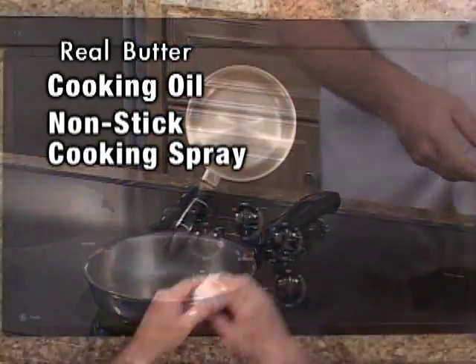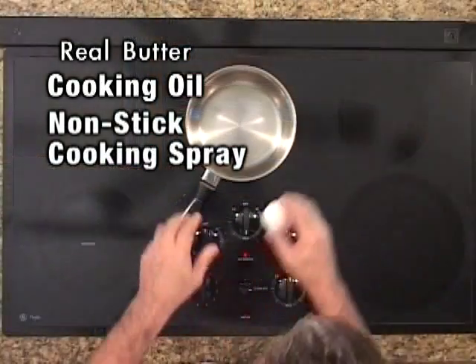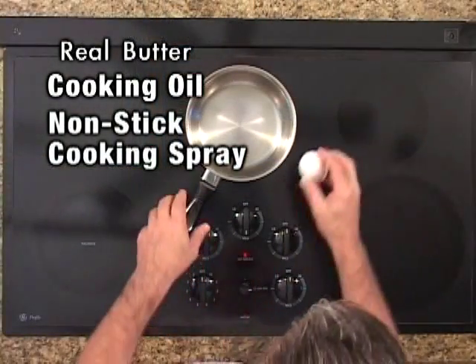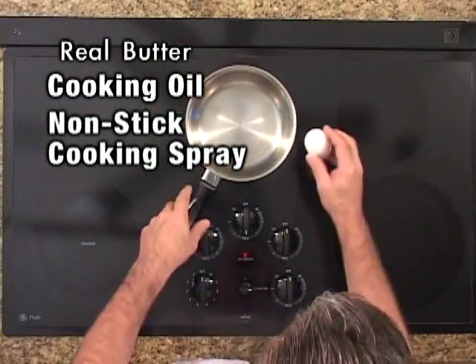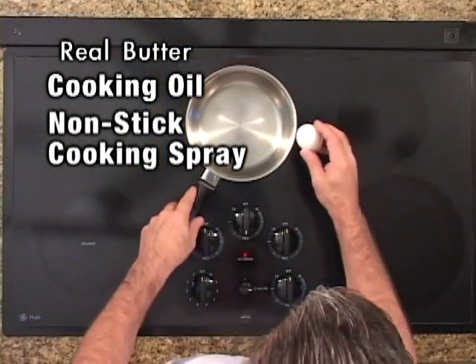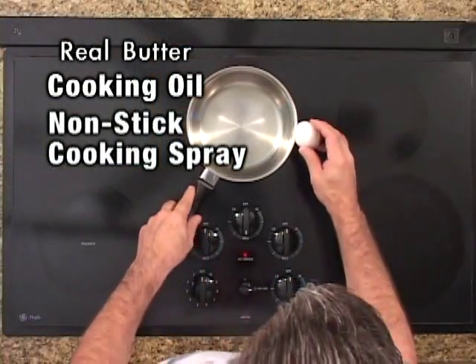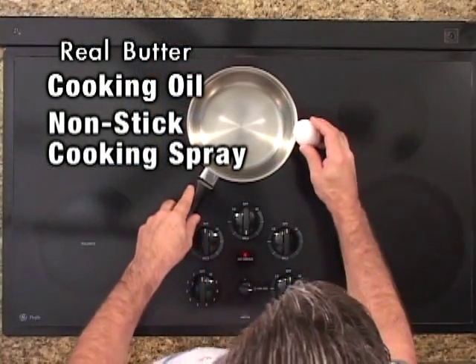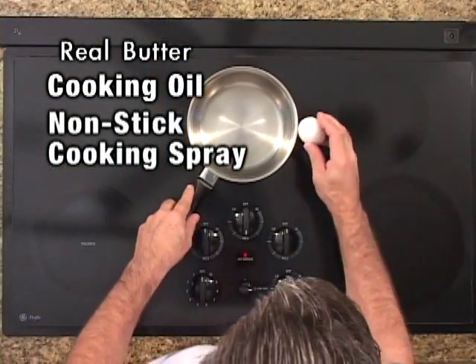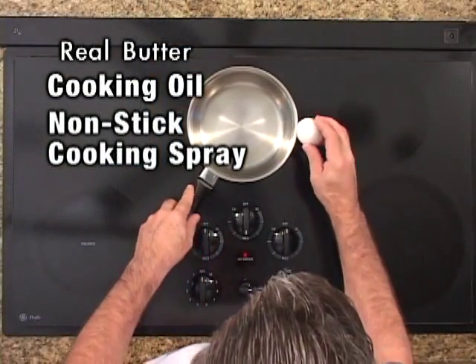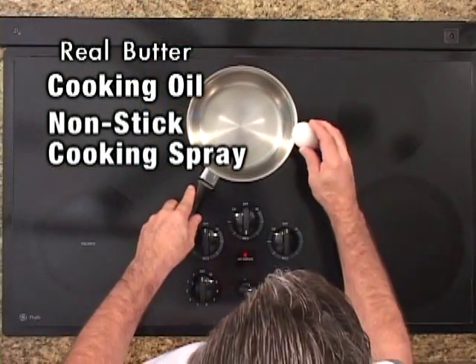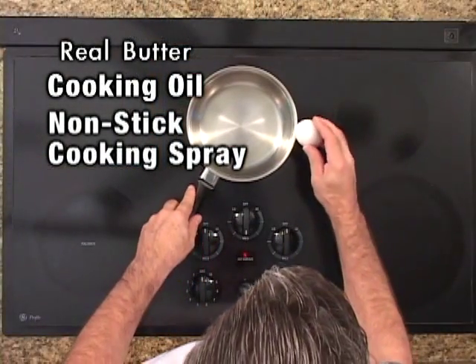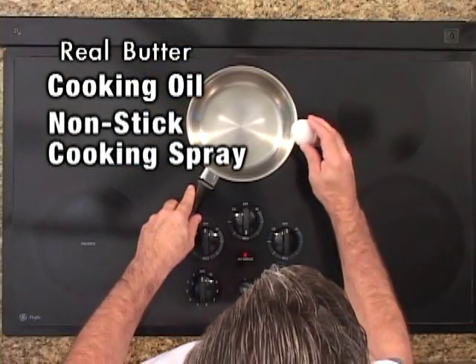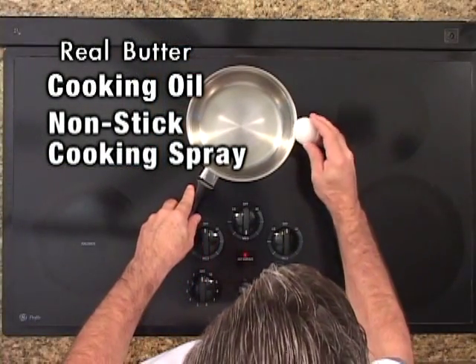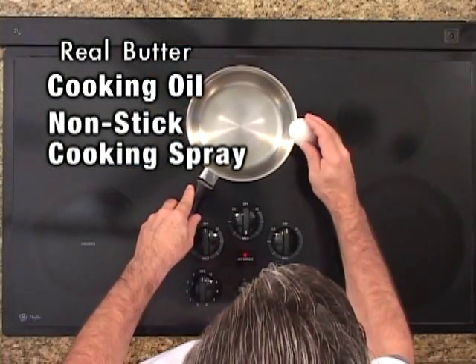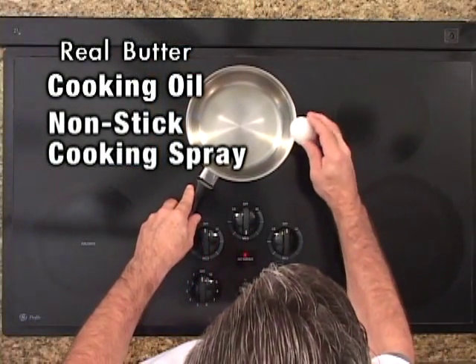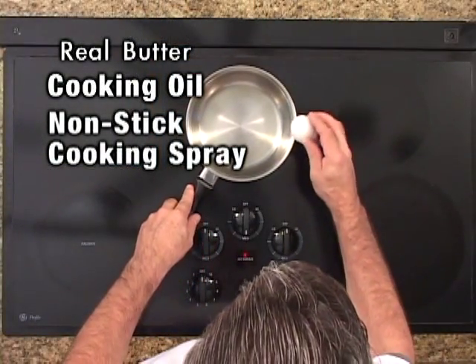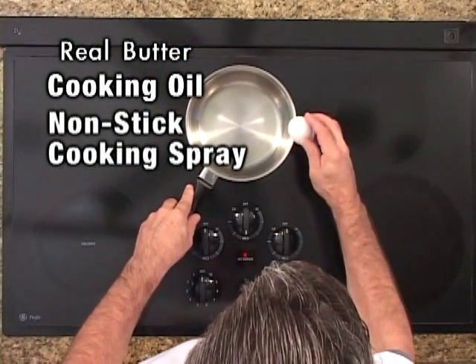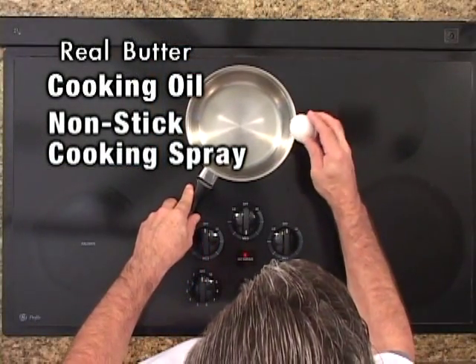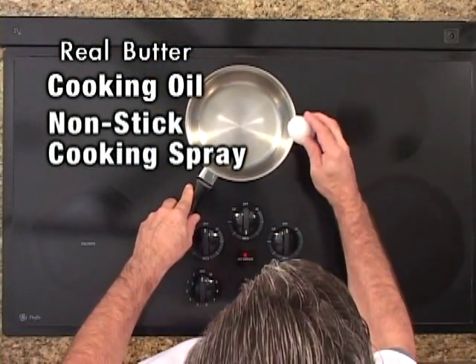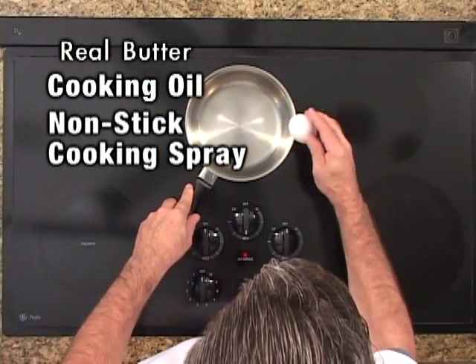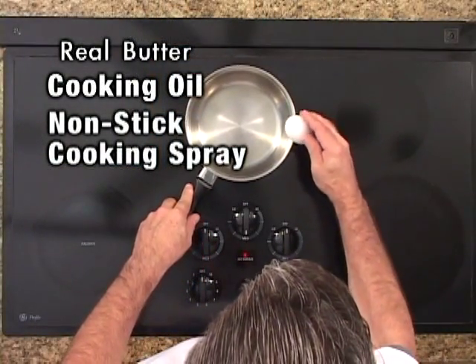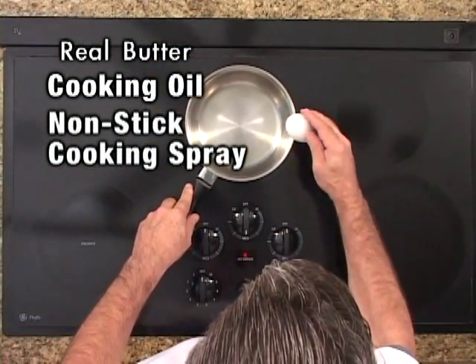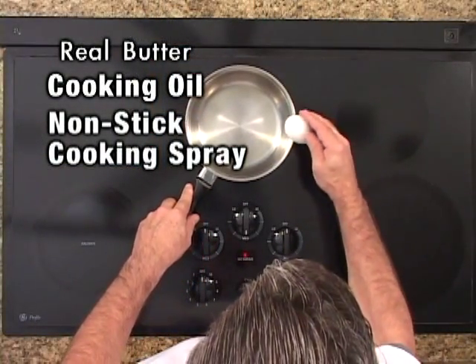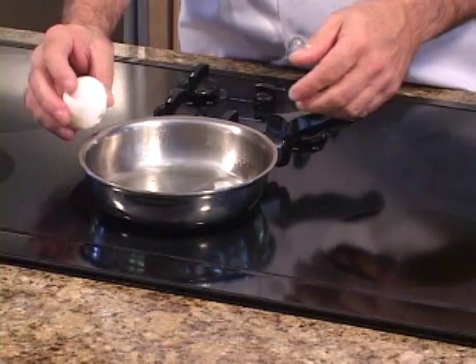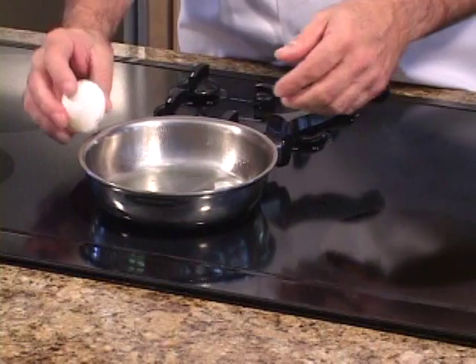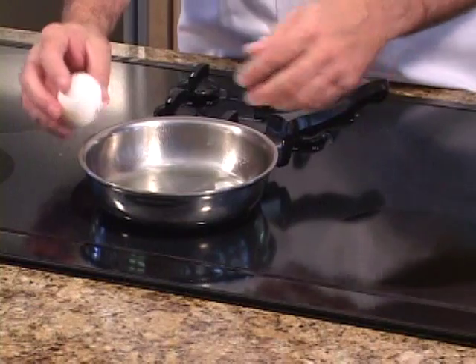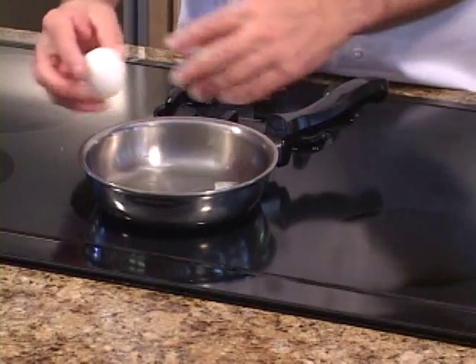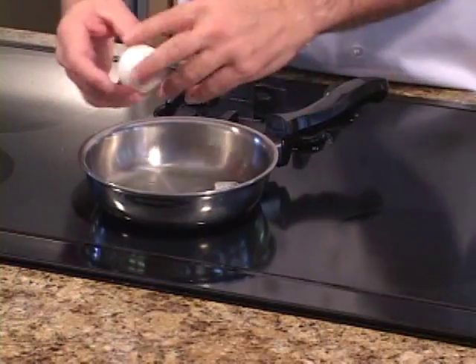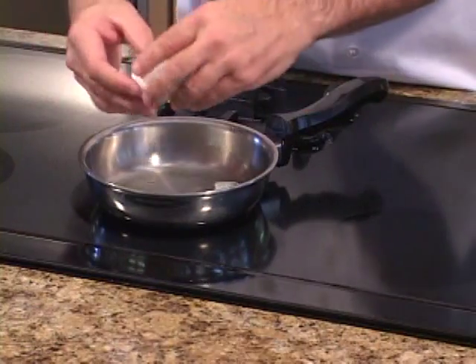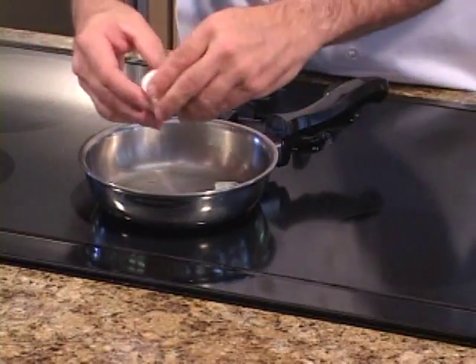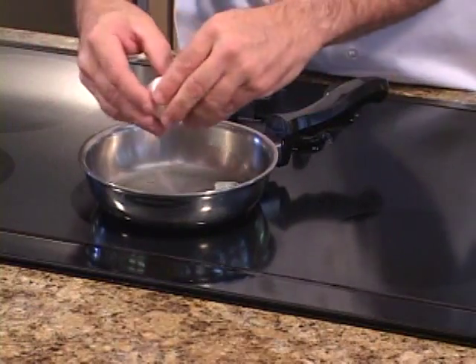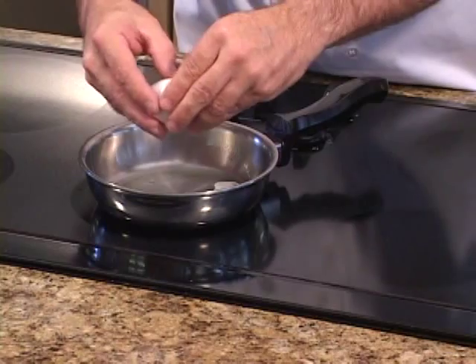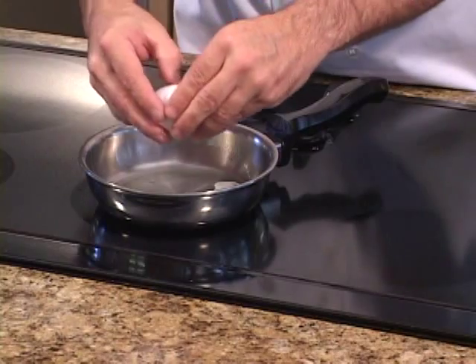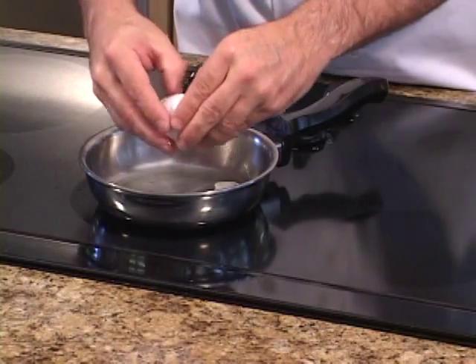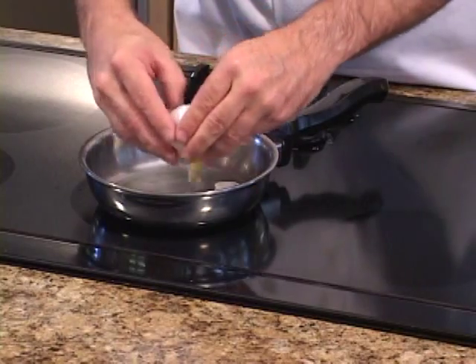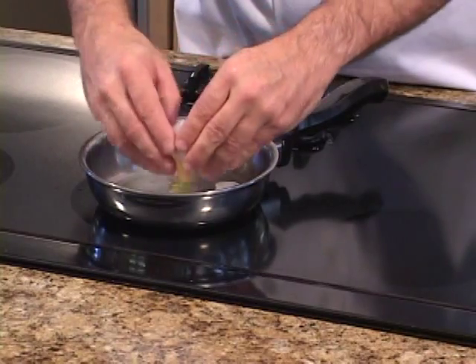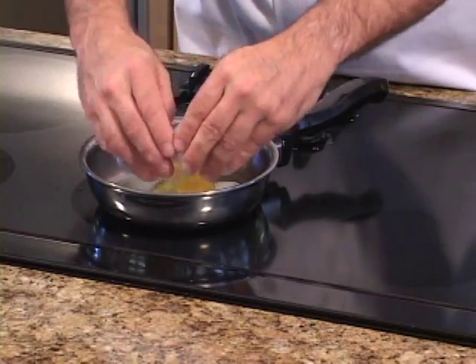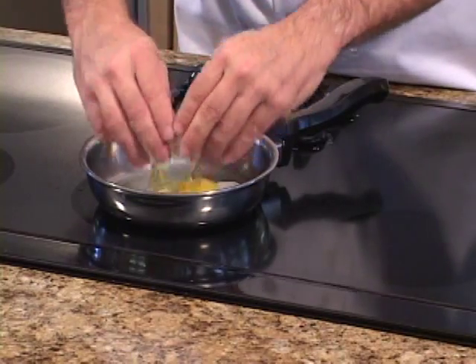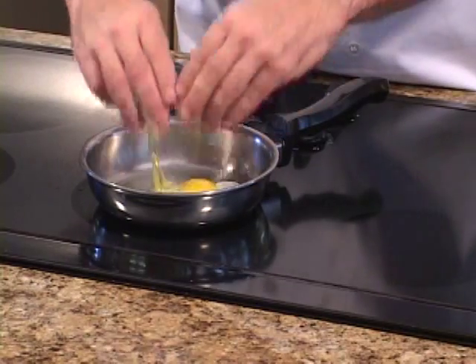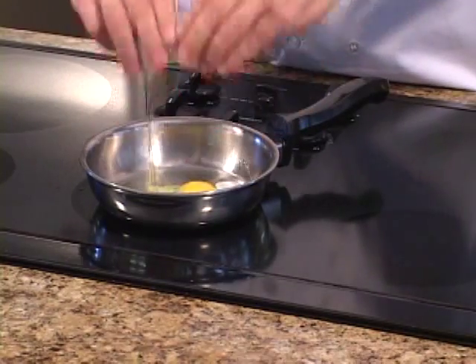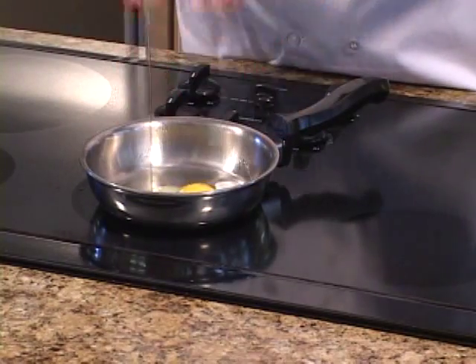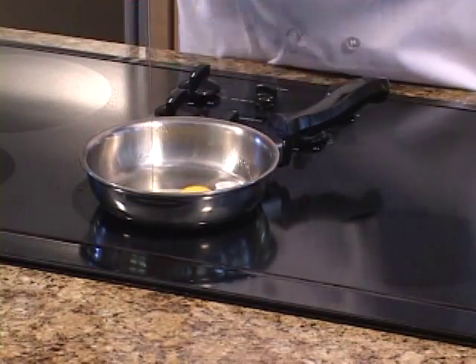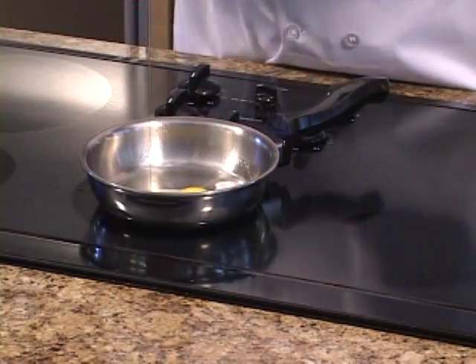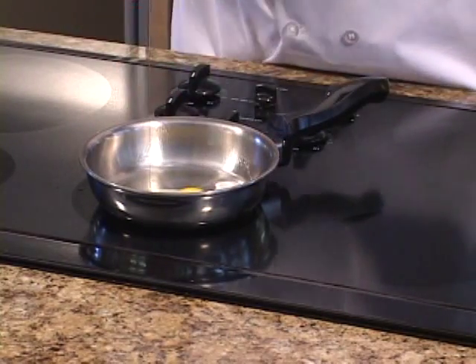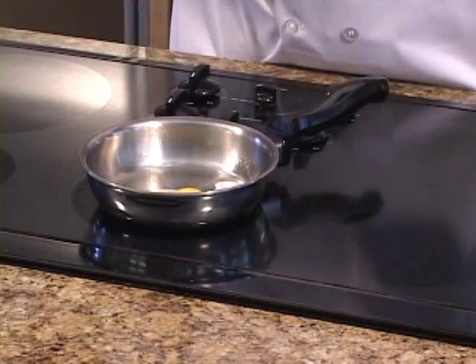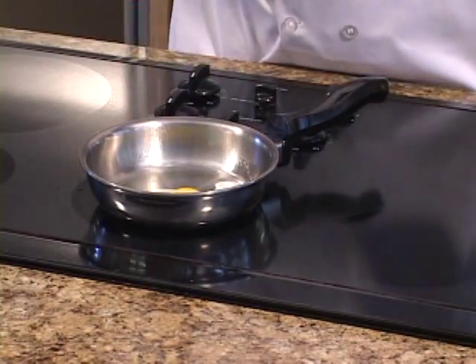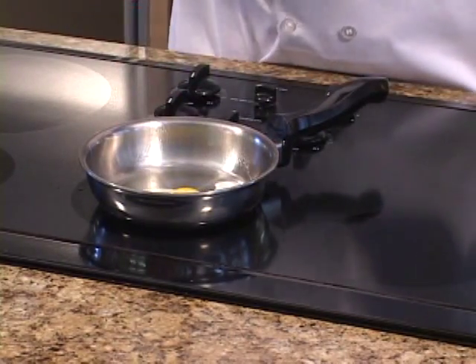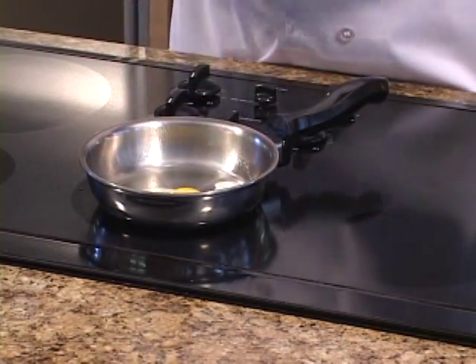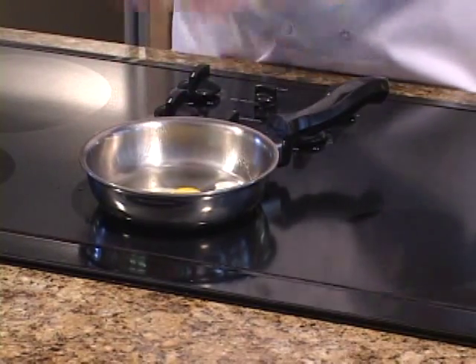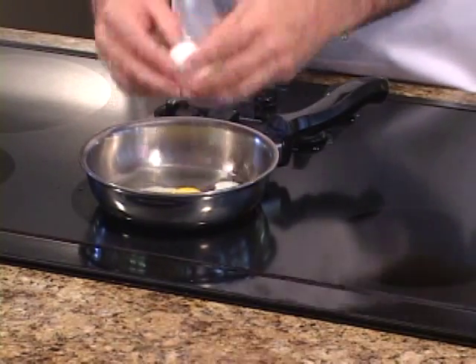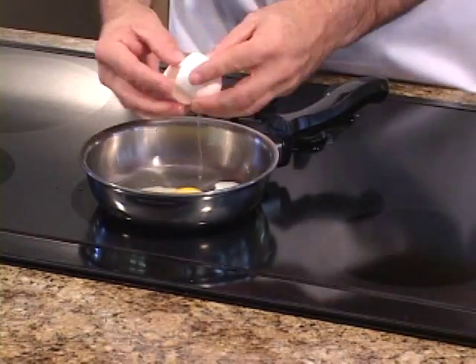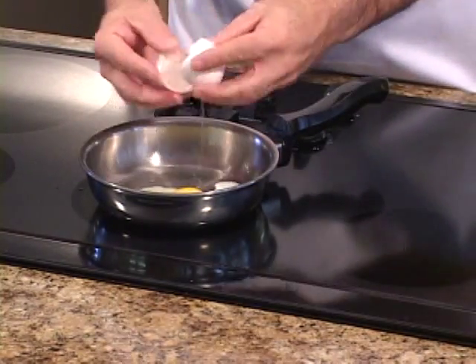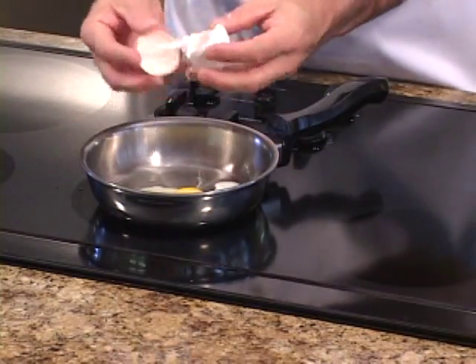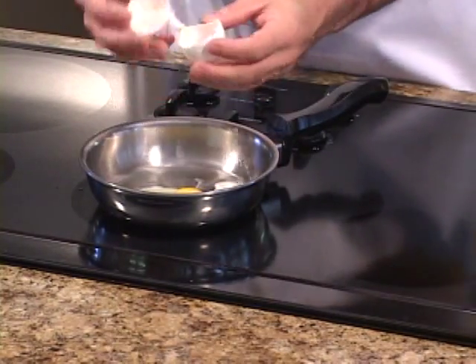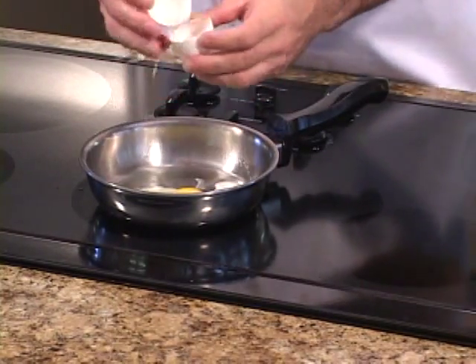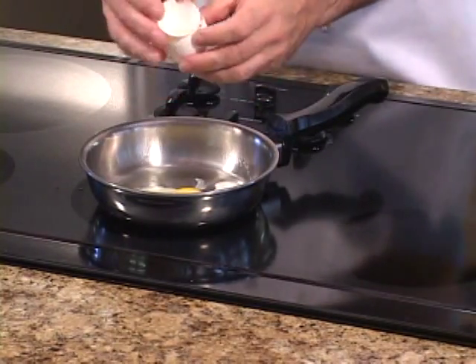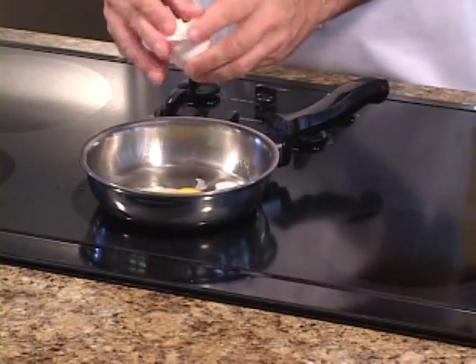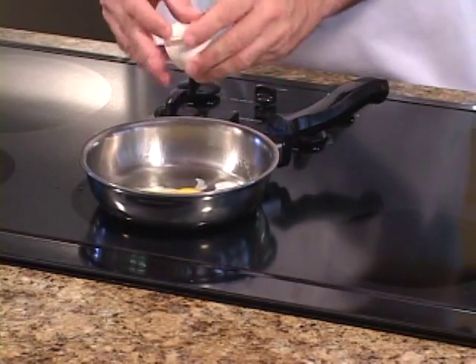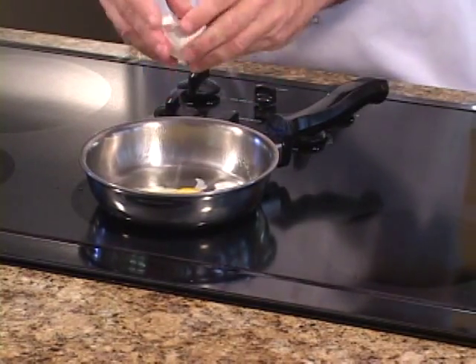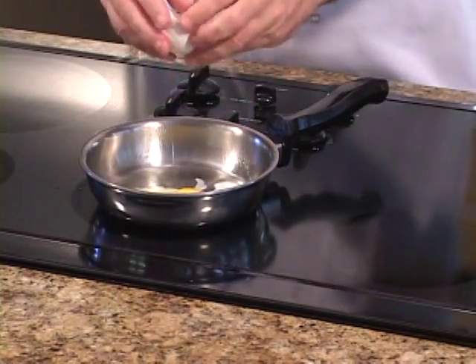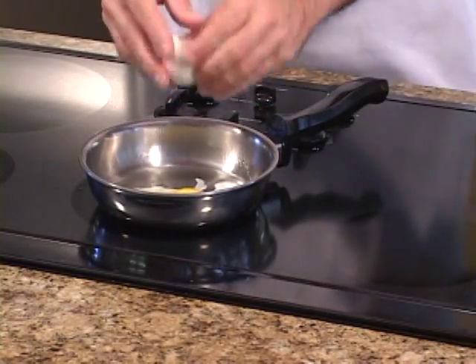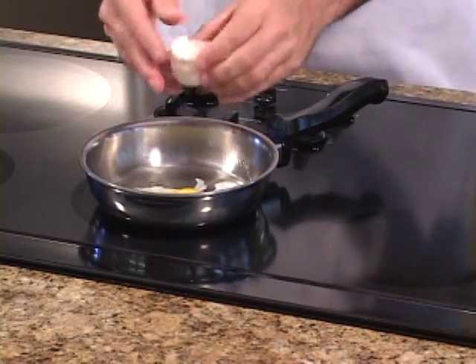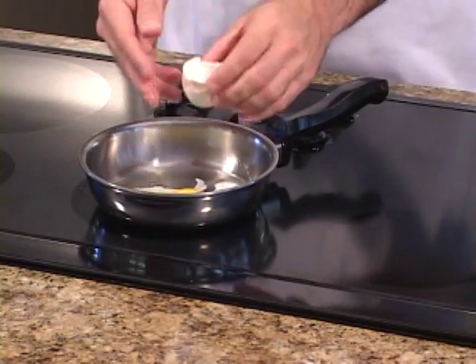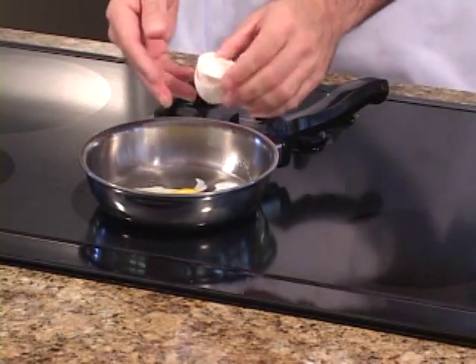From this point you will cook your eggs like you always have, depending on what style of eggs you would prefer.